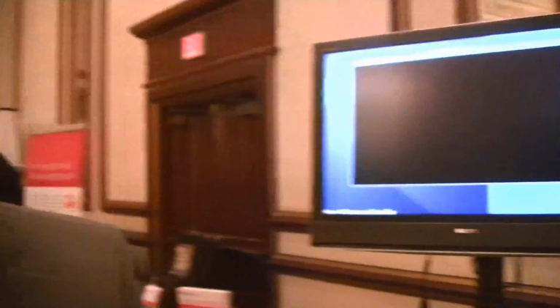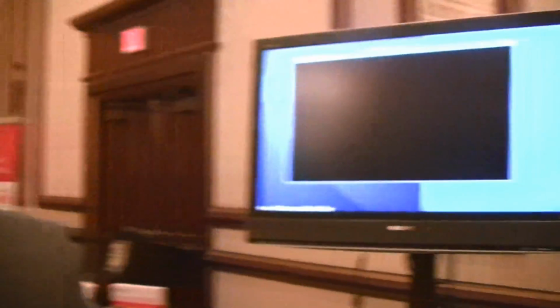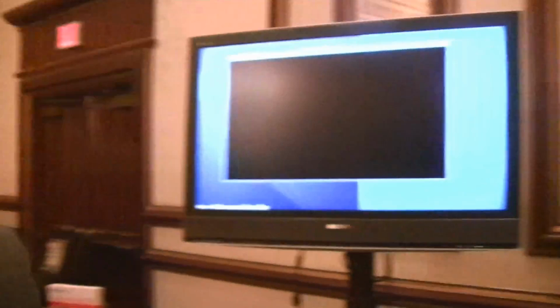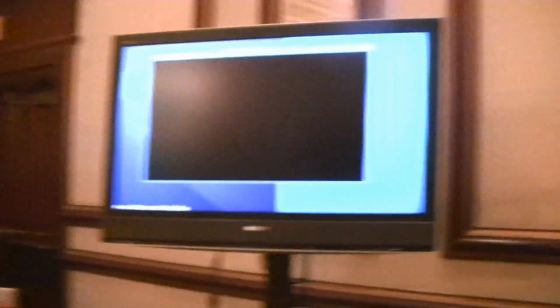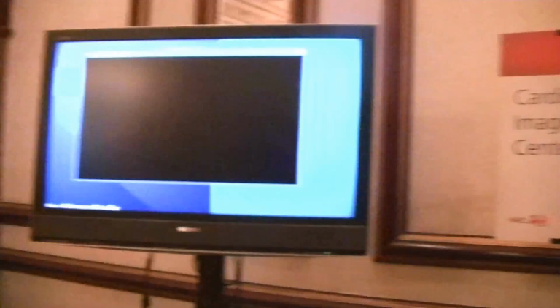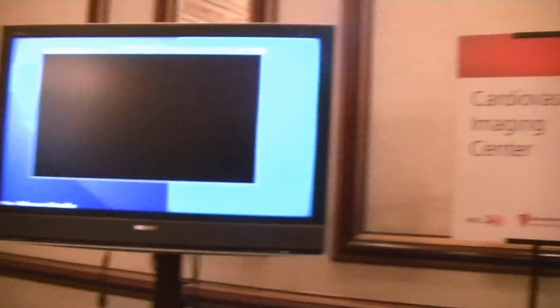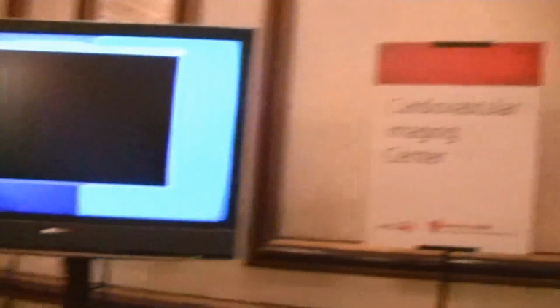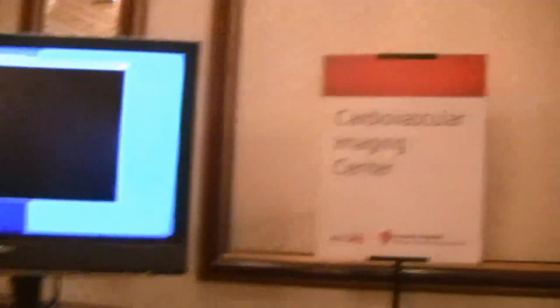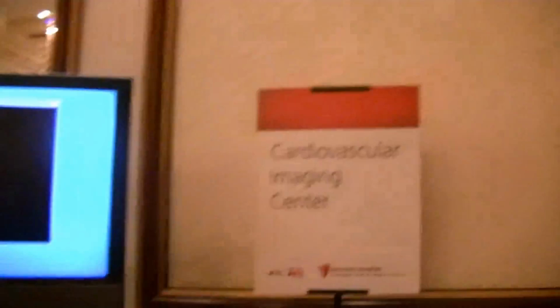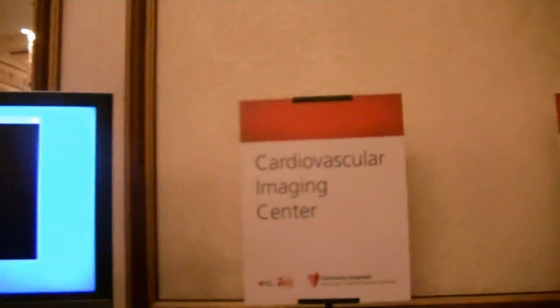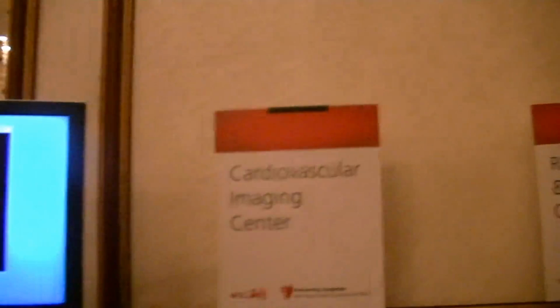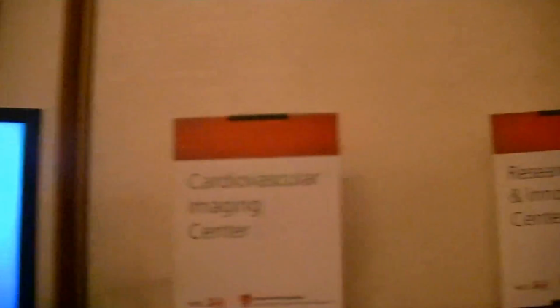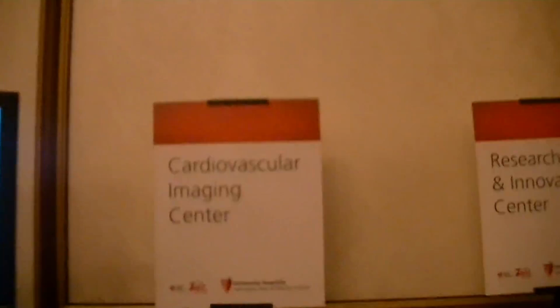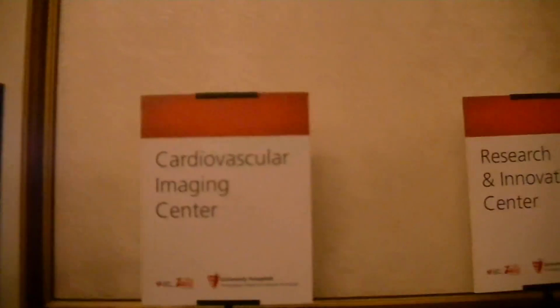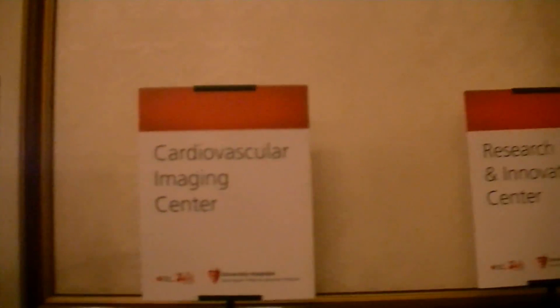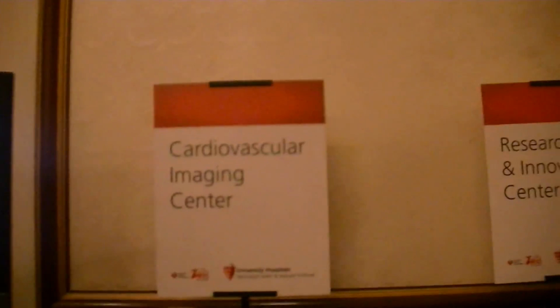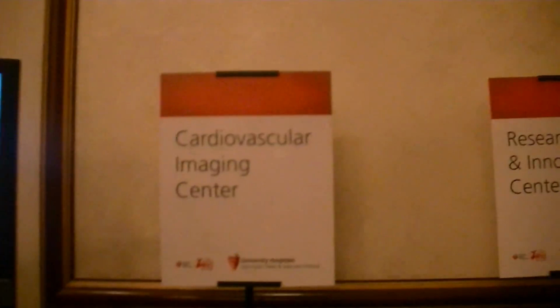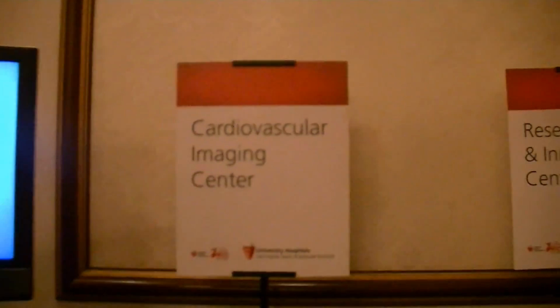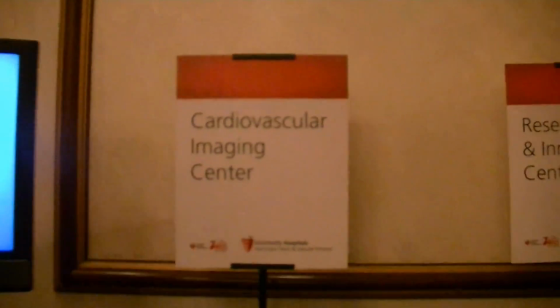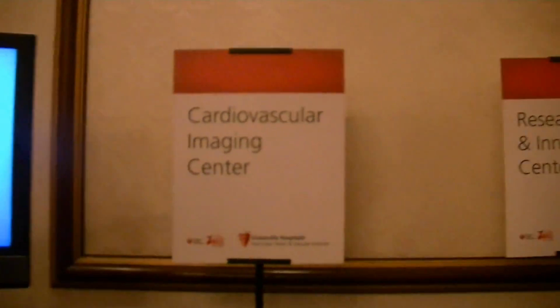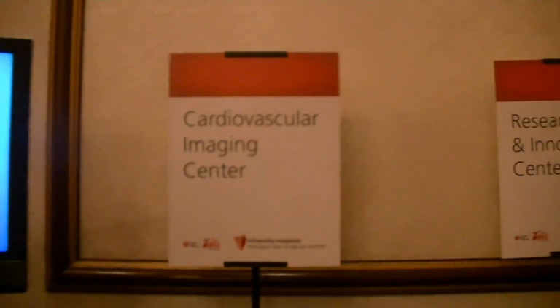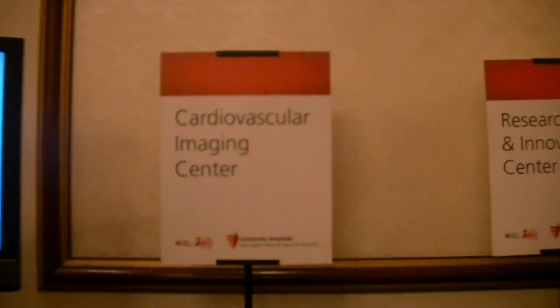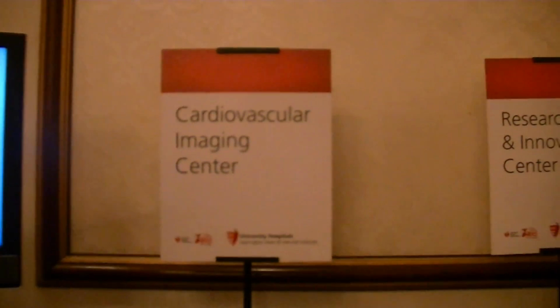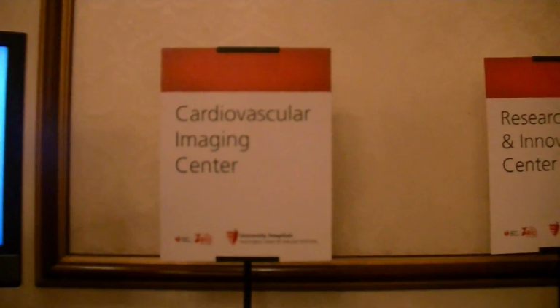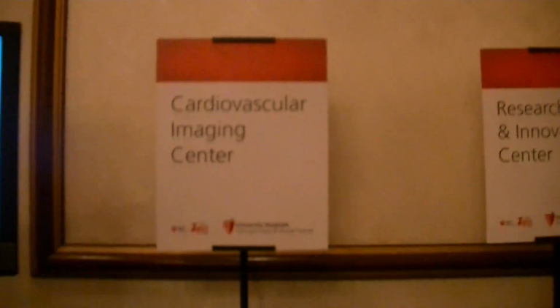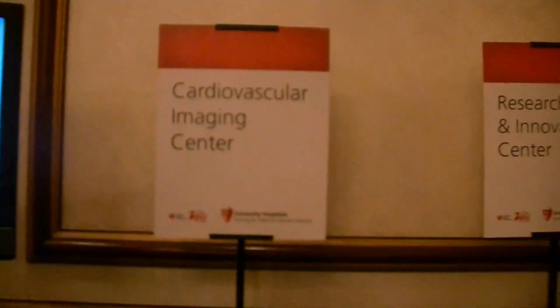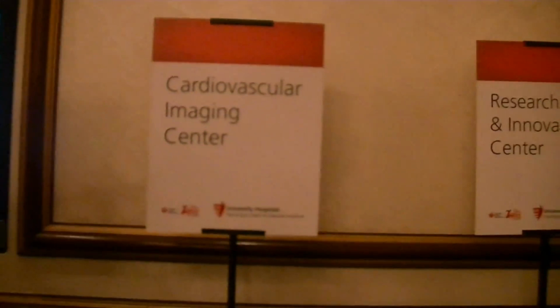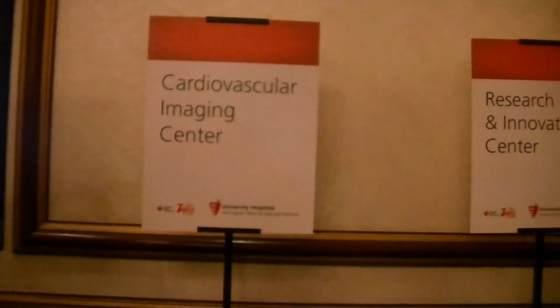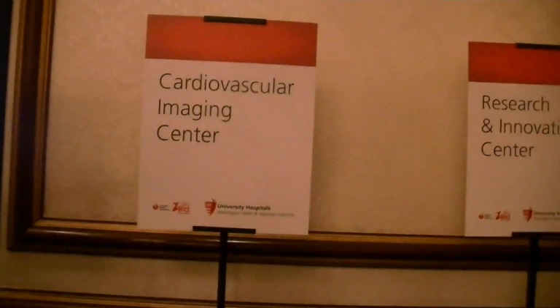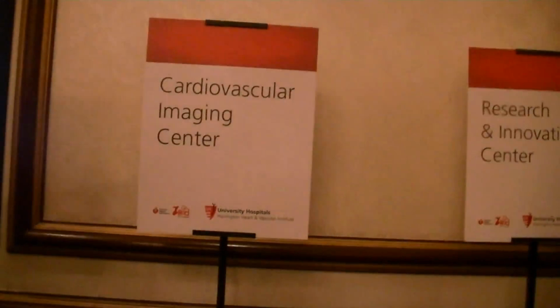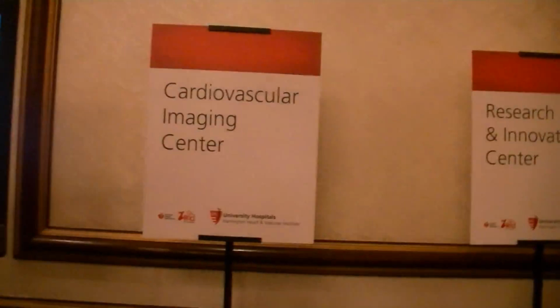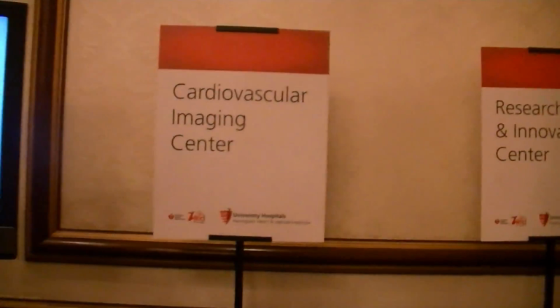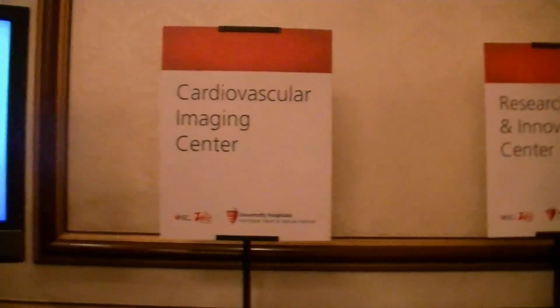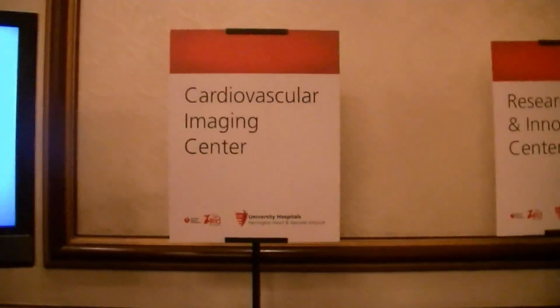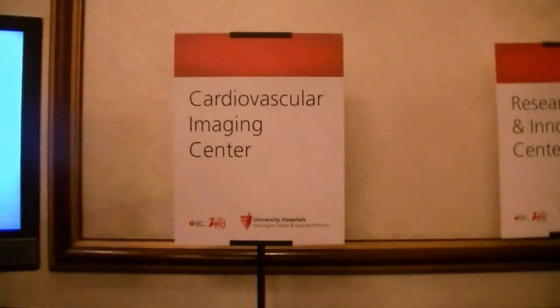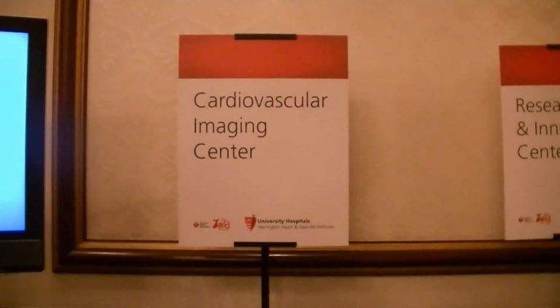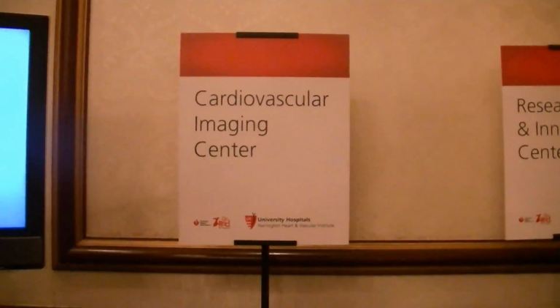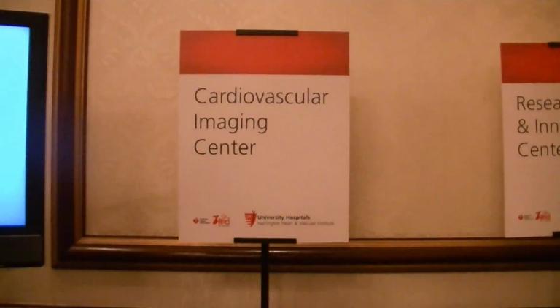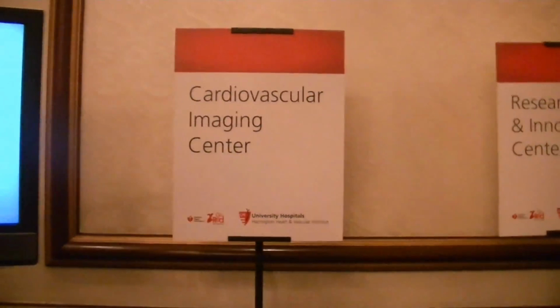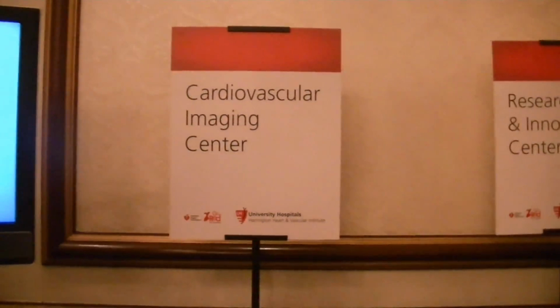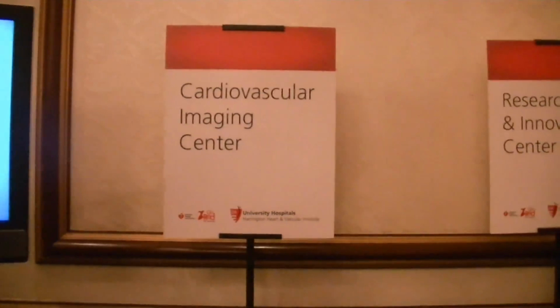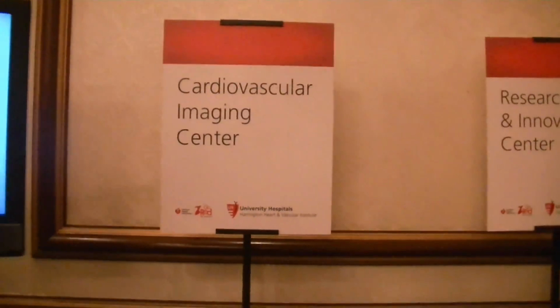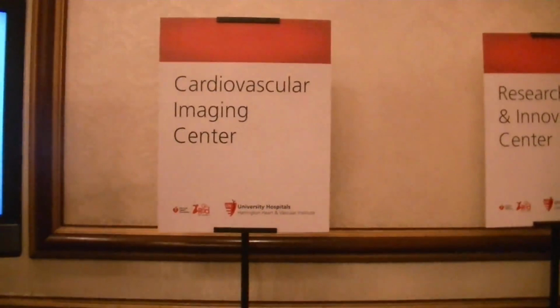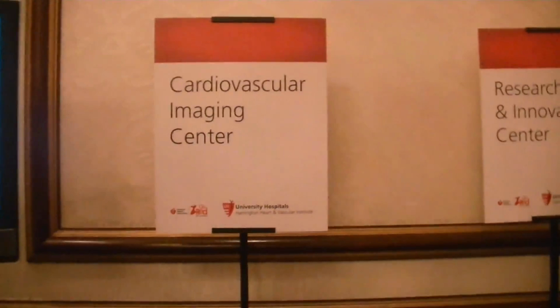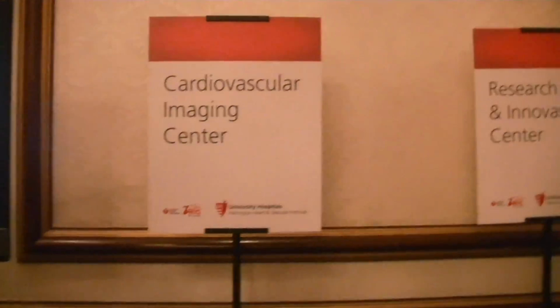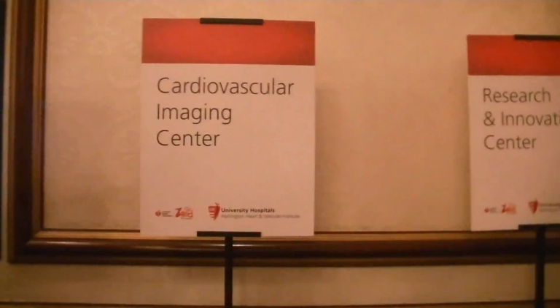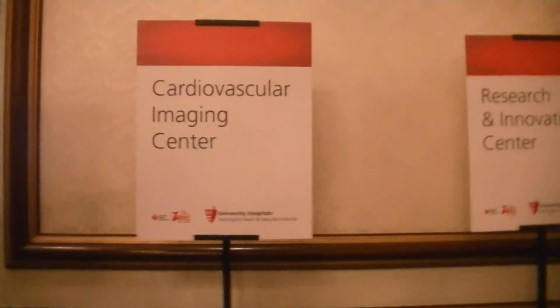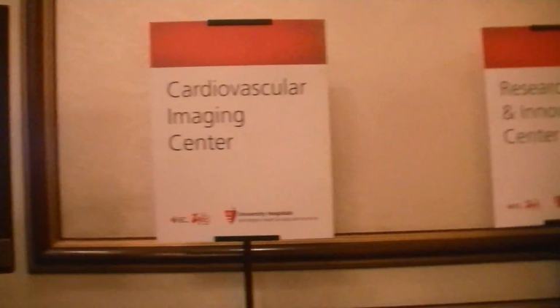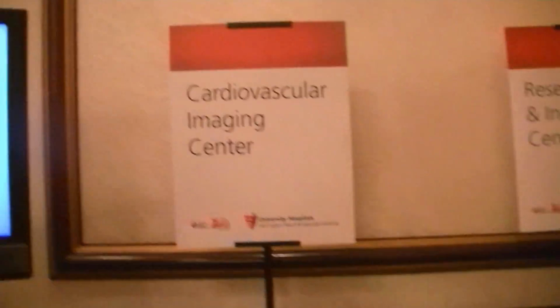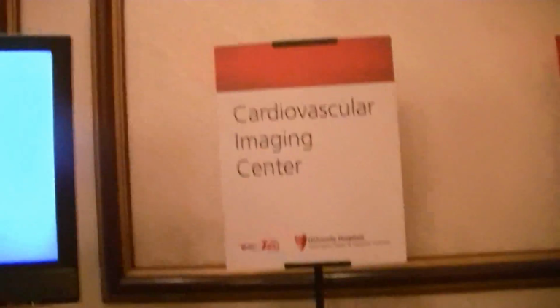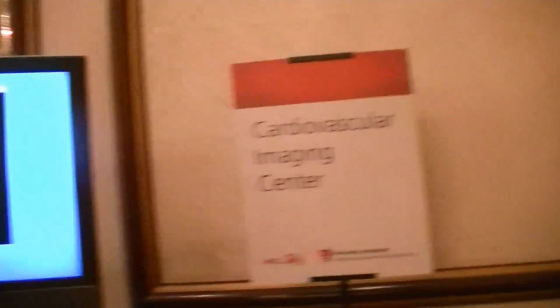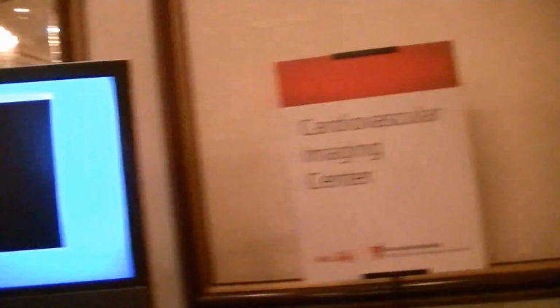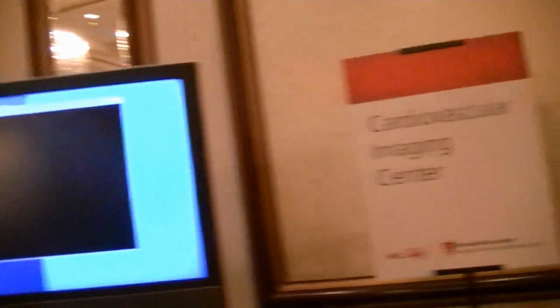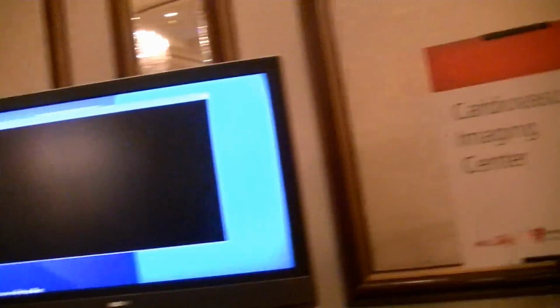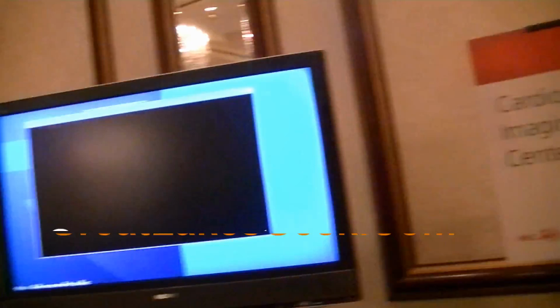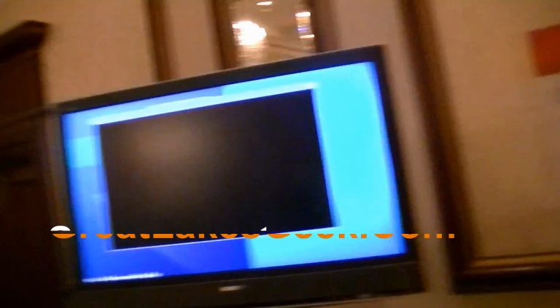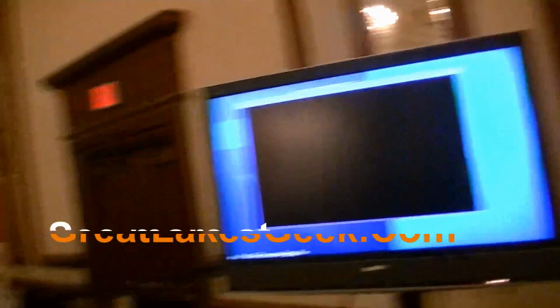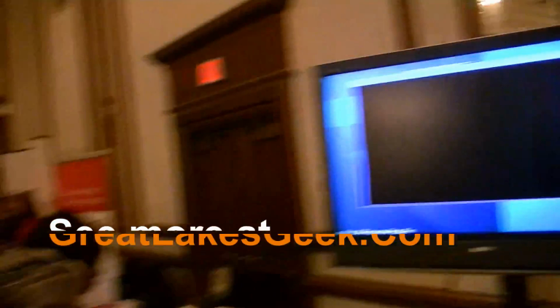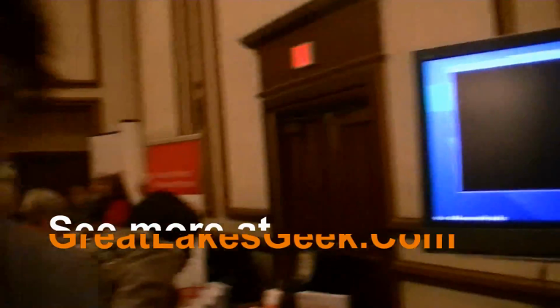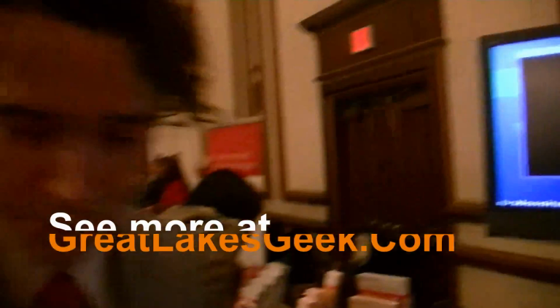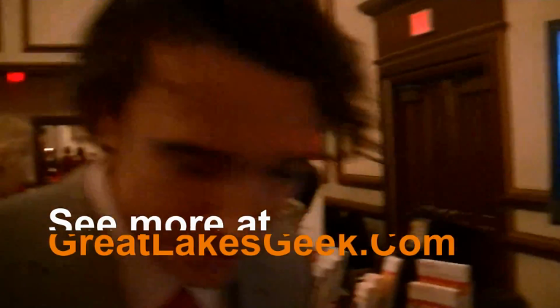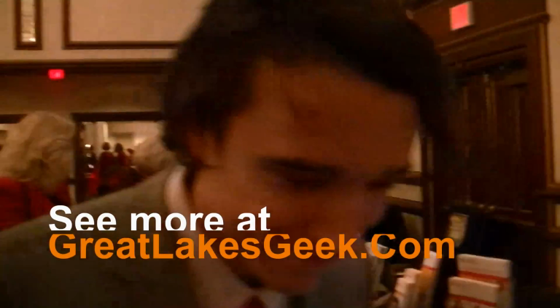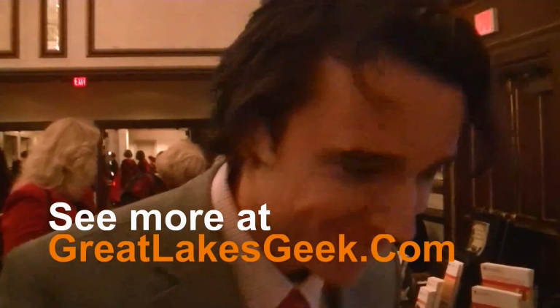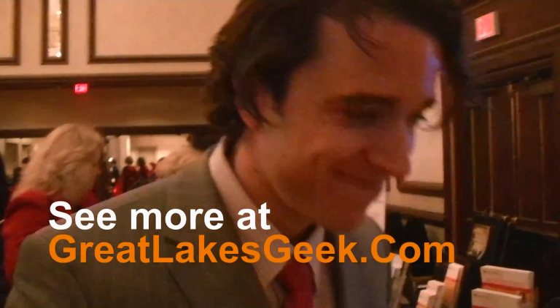Thank you very much. It's the Cardiovascular Imaging Center at UH. Doctor, thank you. Appreciate your time.